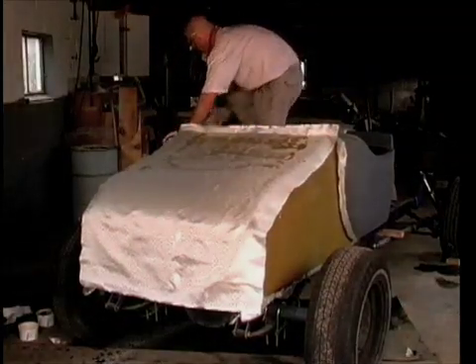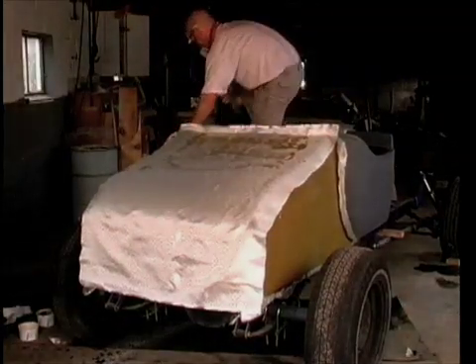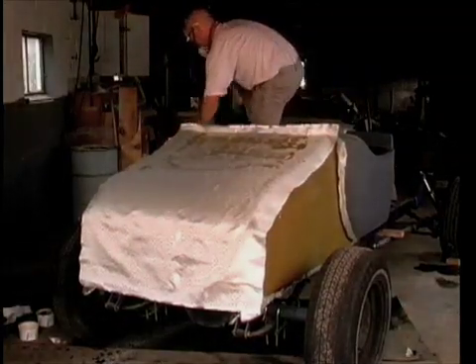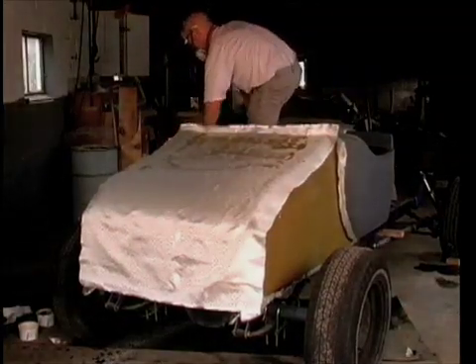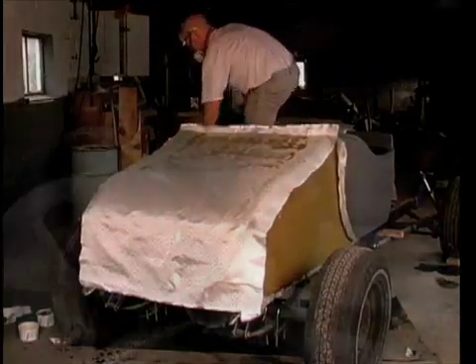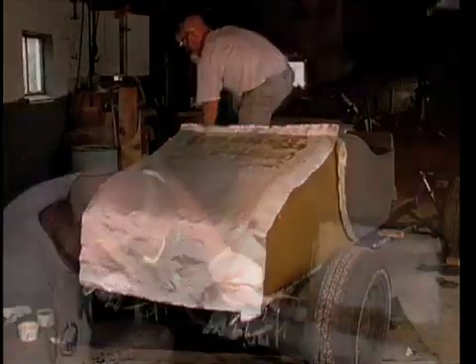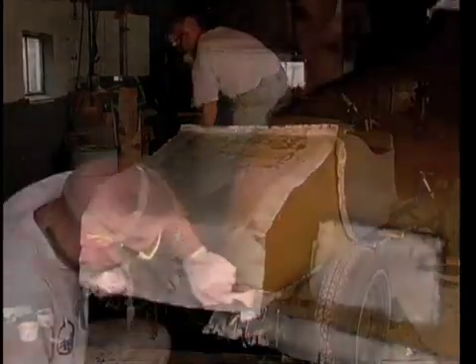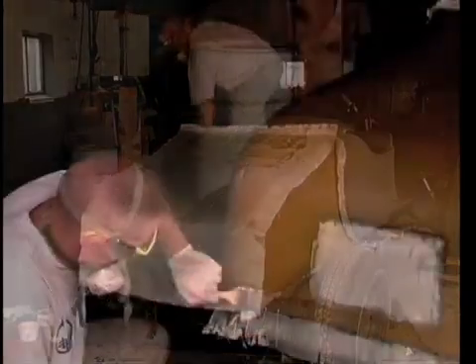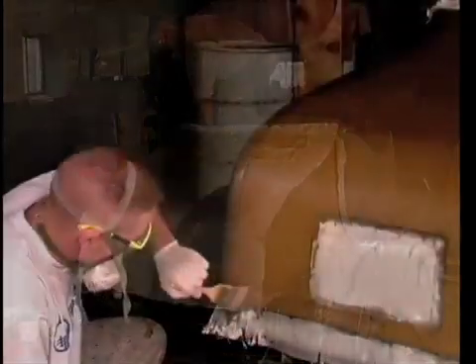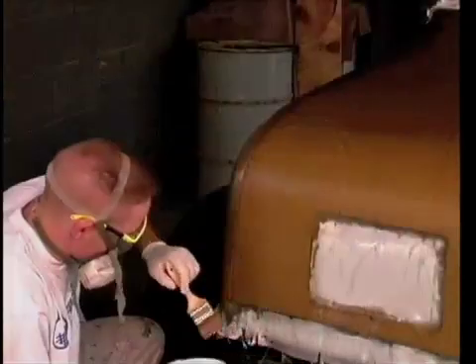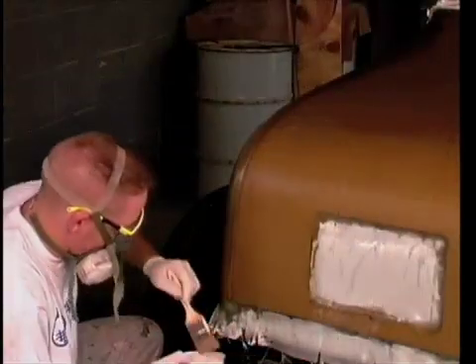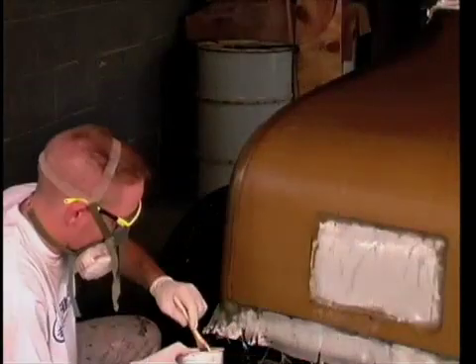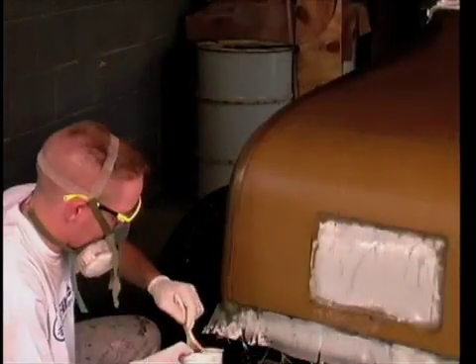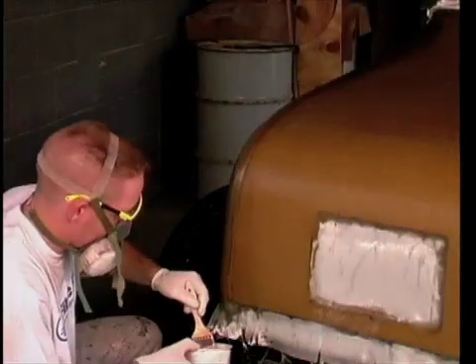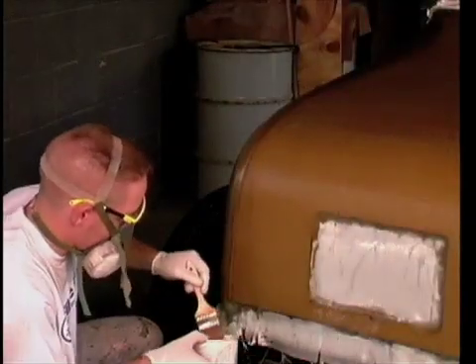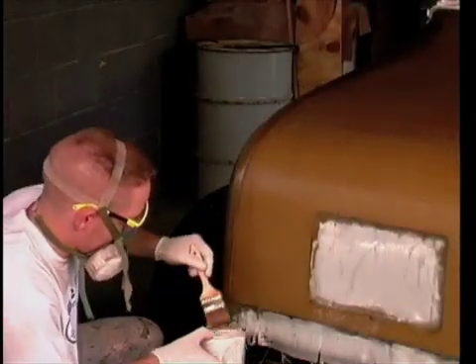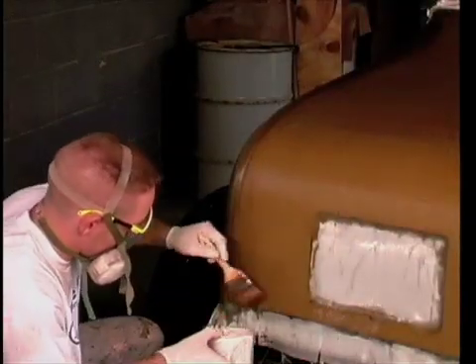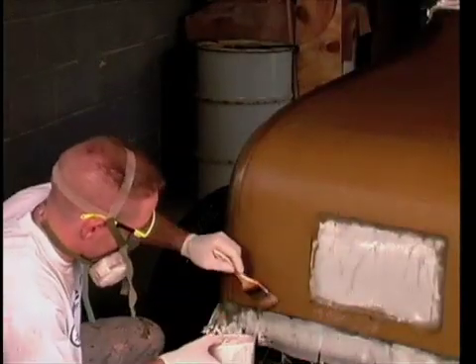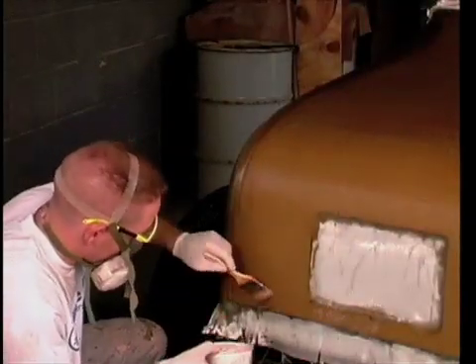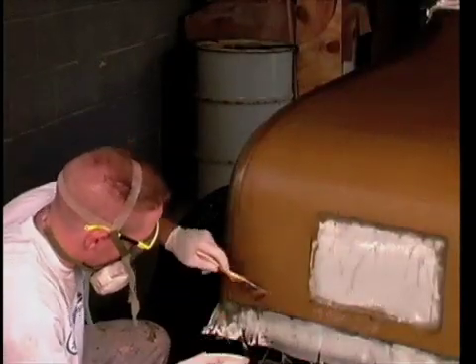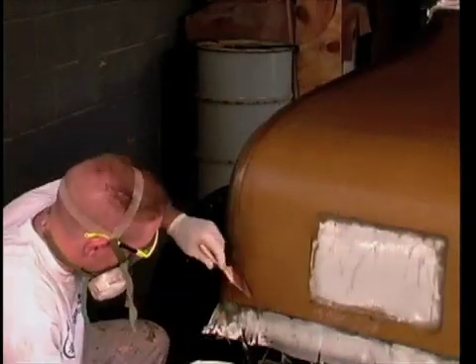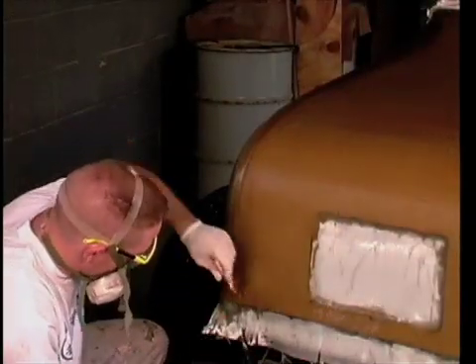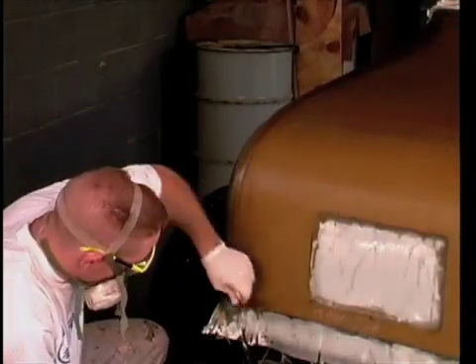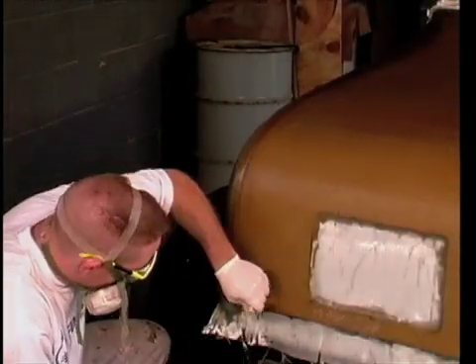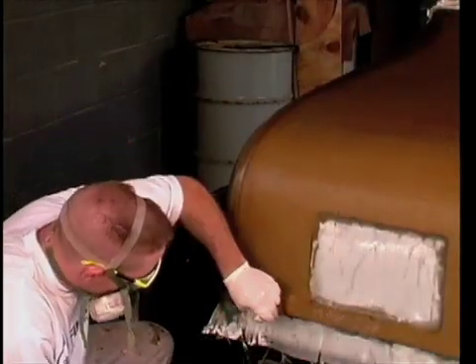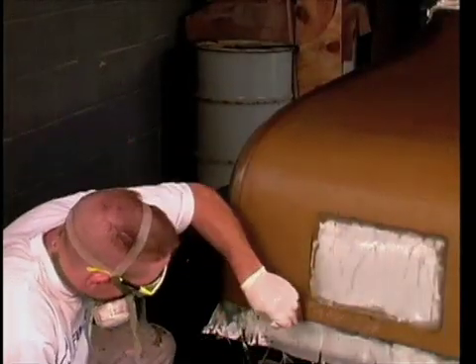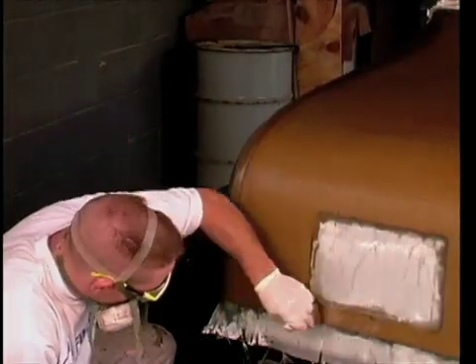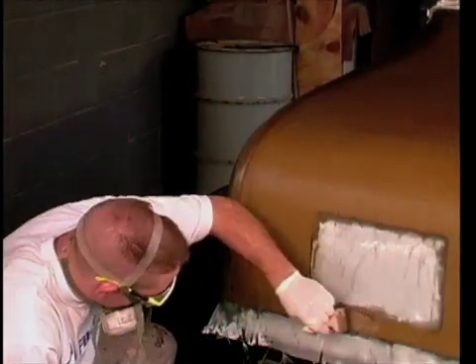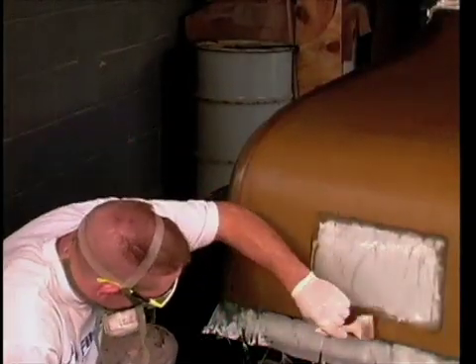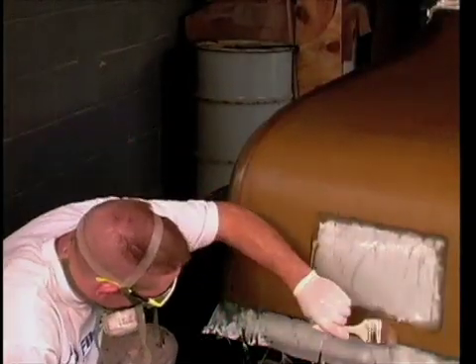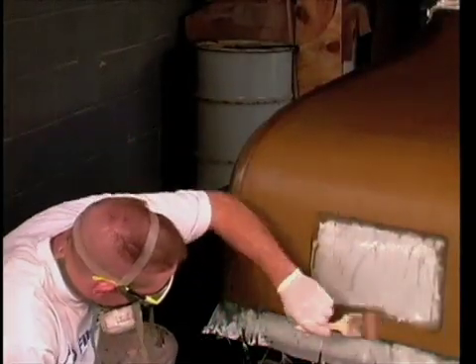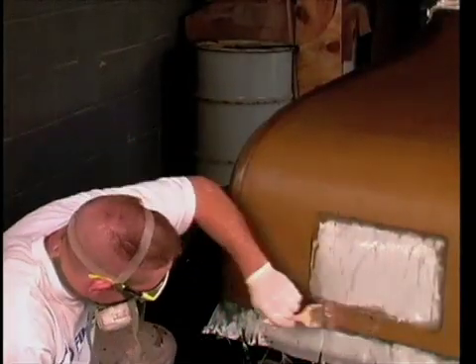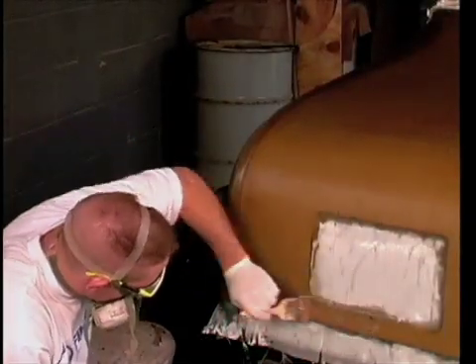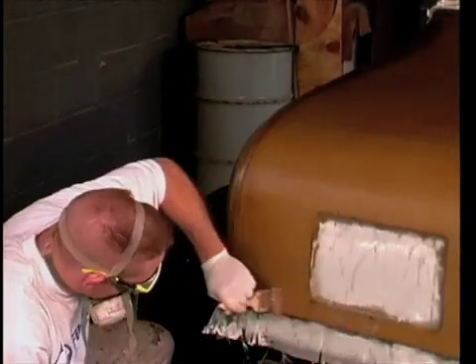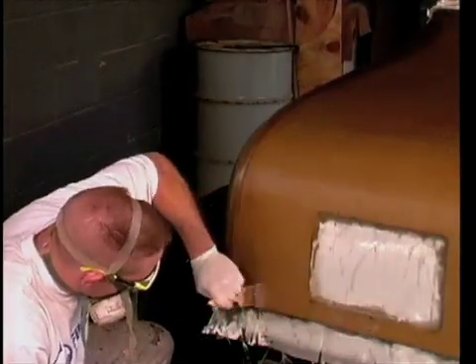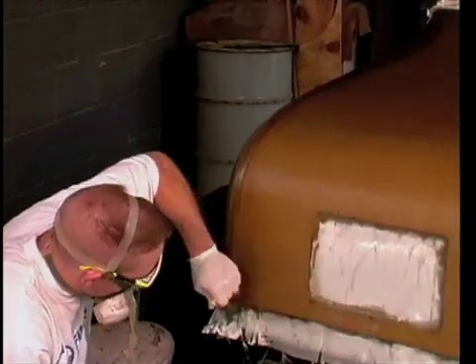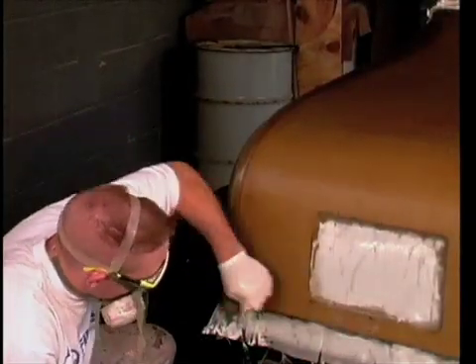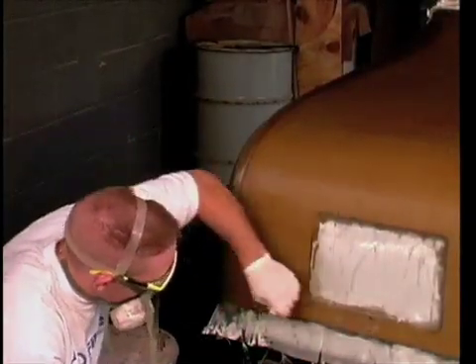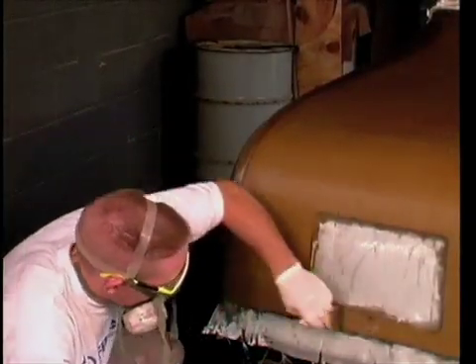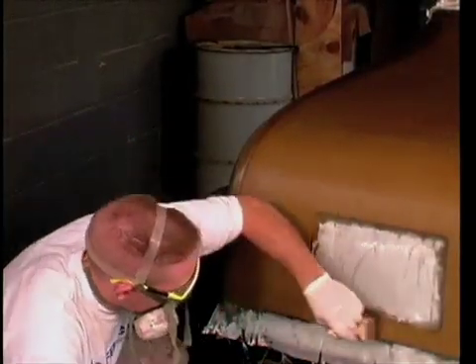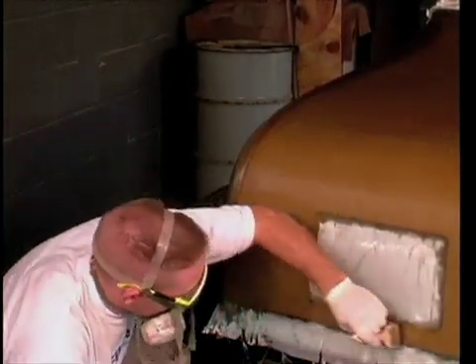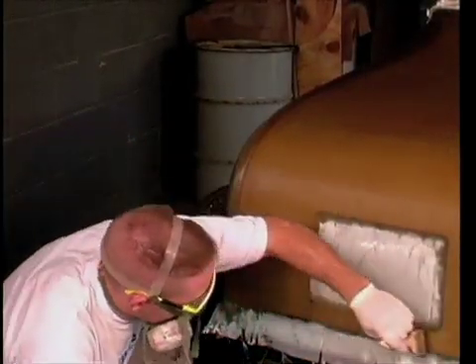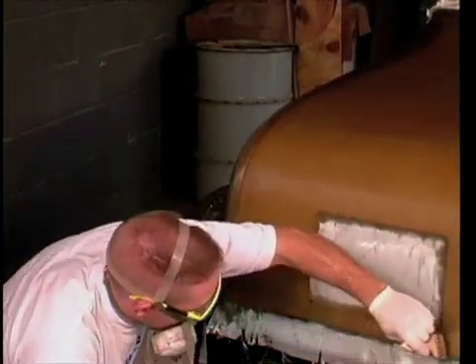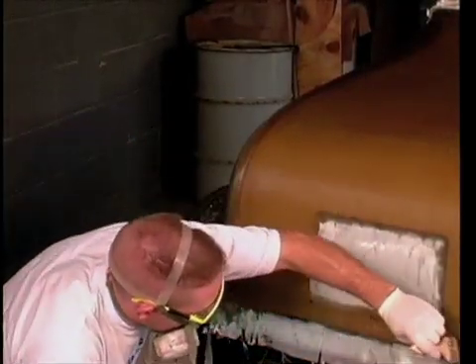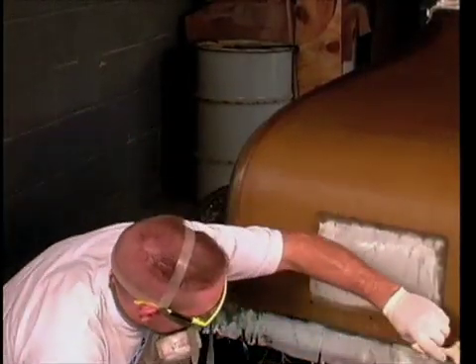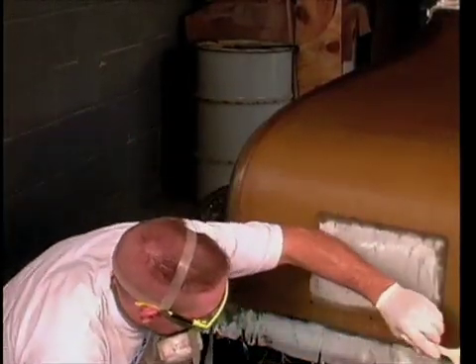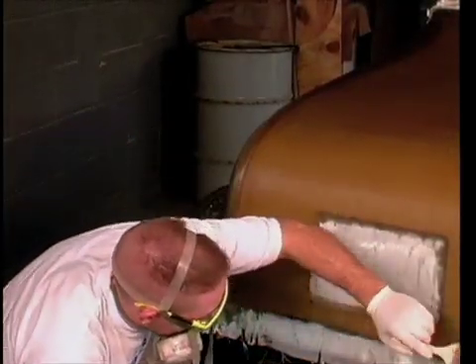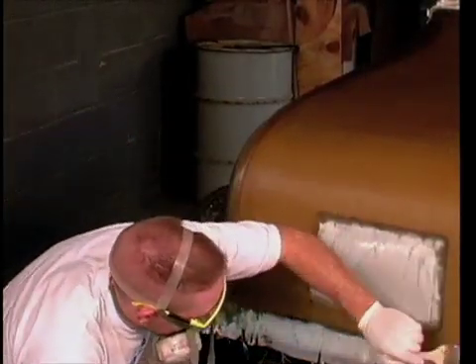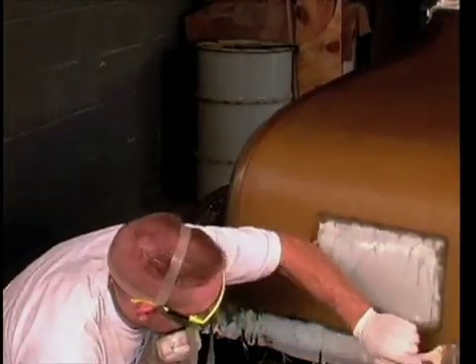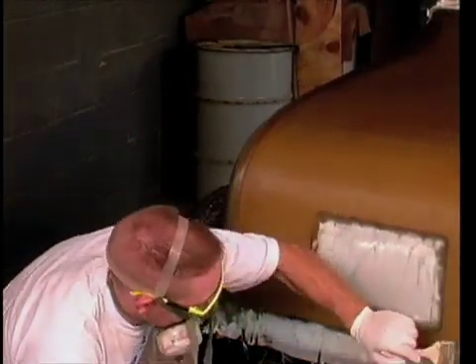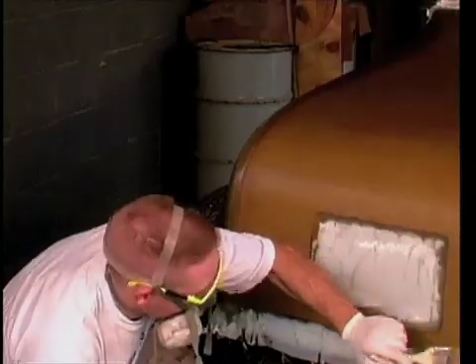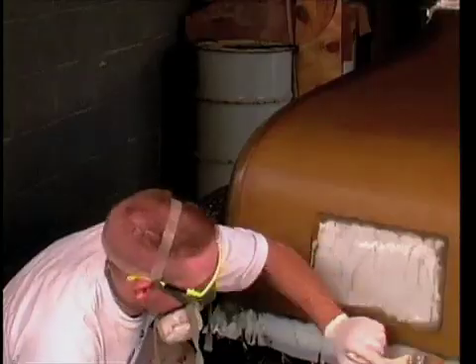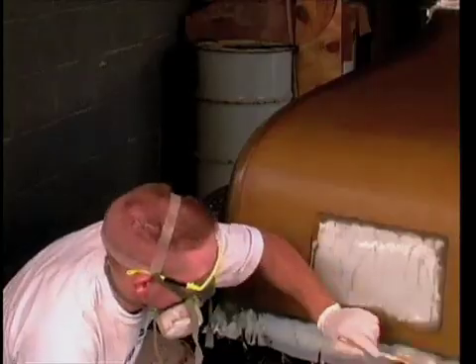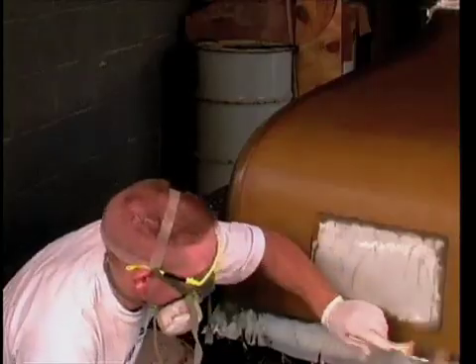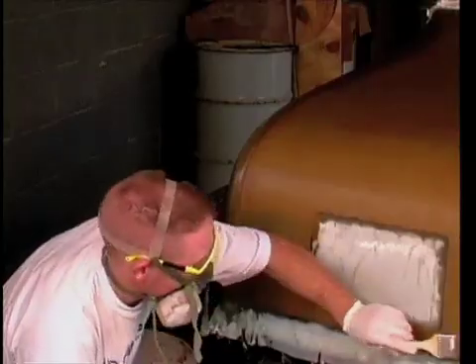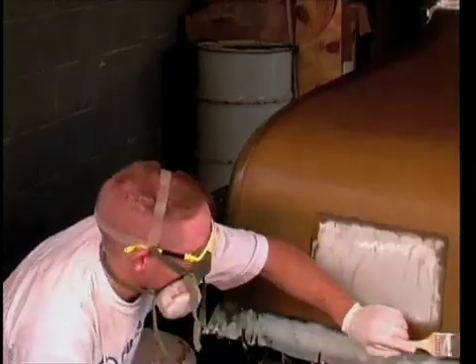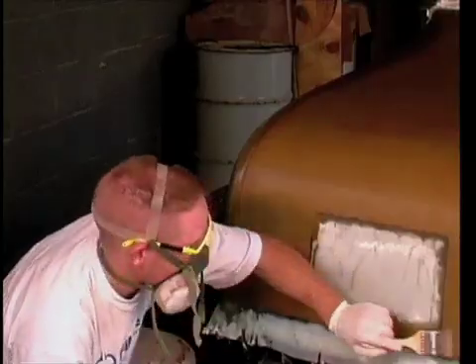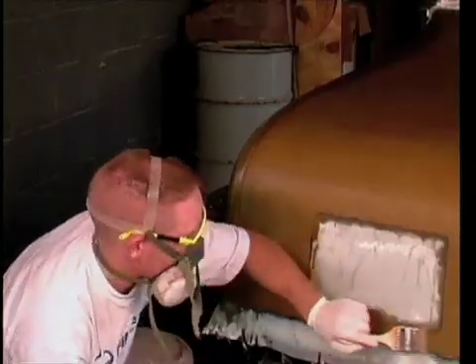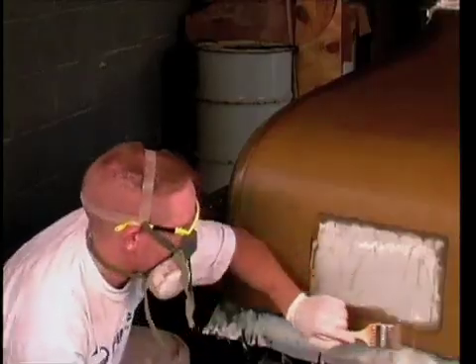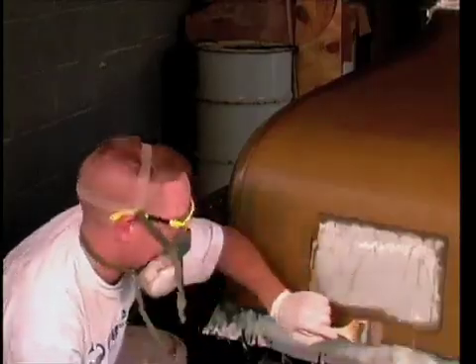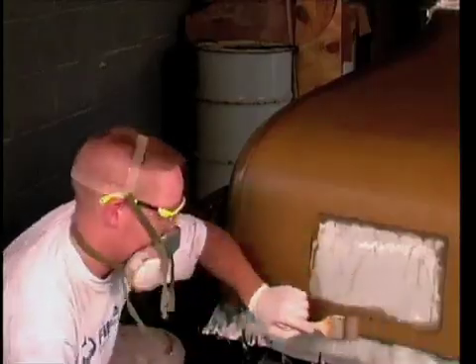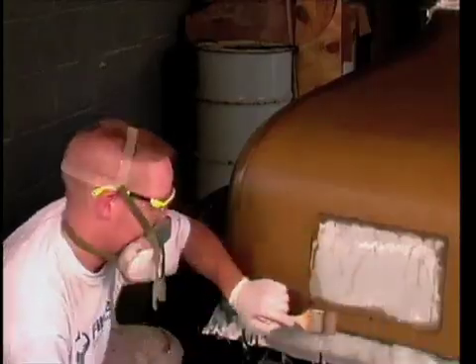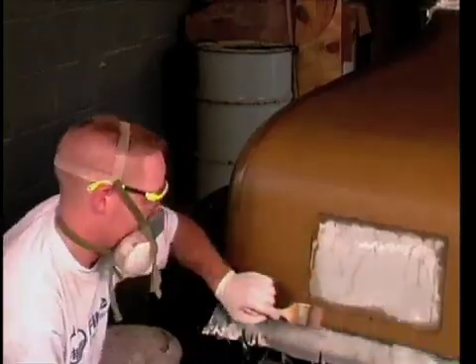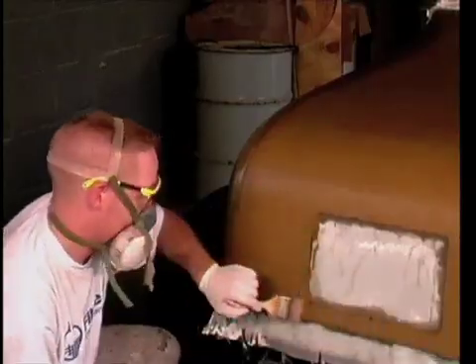At this stage, the outside of the form has been thoroughly covered in three layers of fiberglass. It is time to begin modifying the part and reinforcing the inside as well.